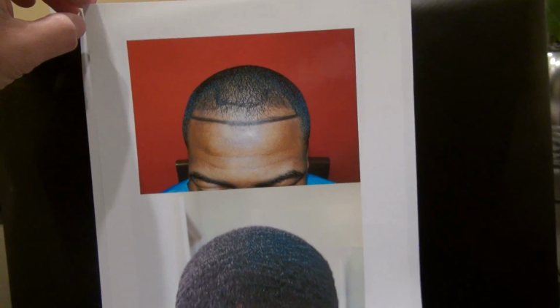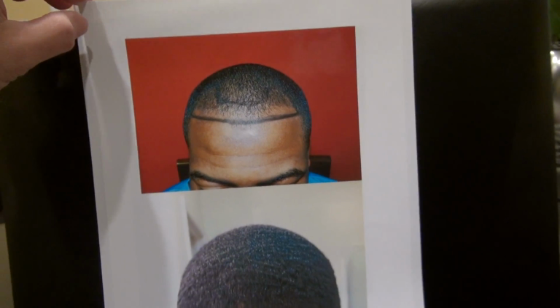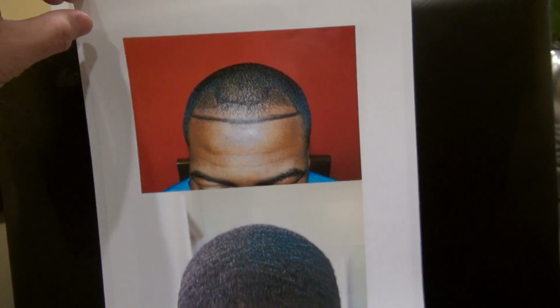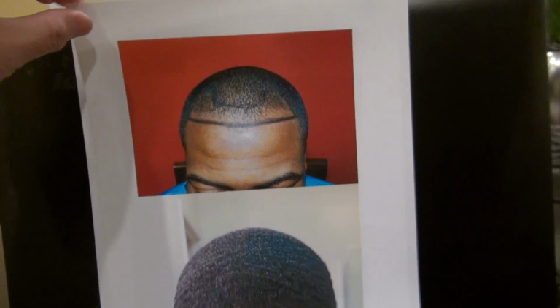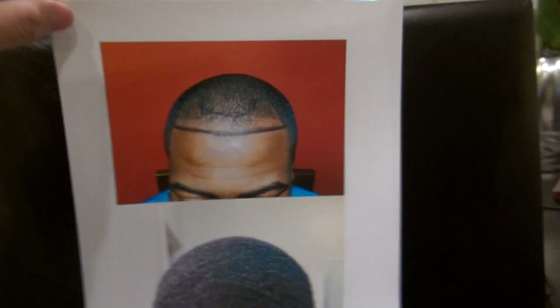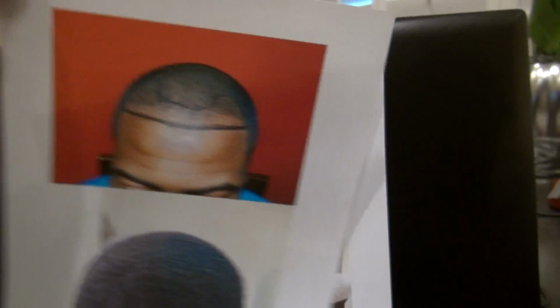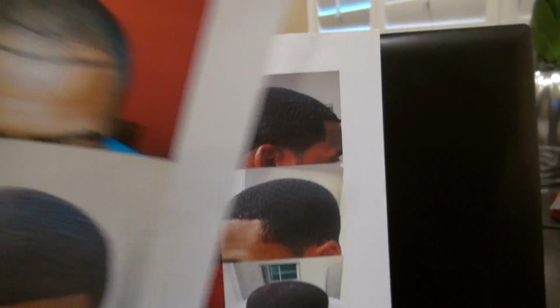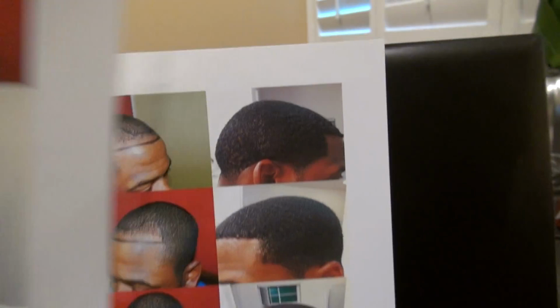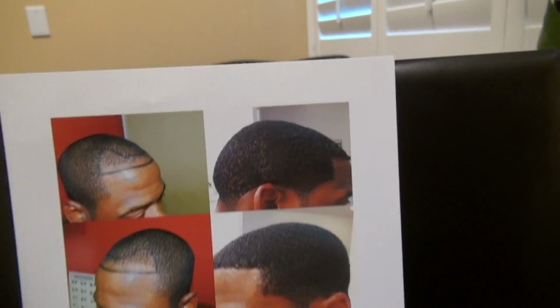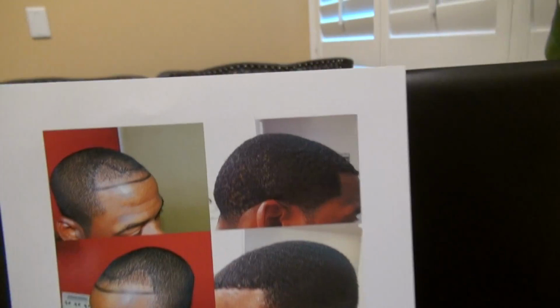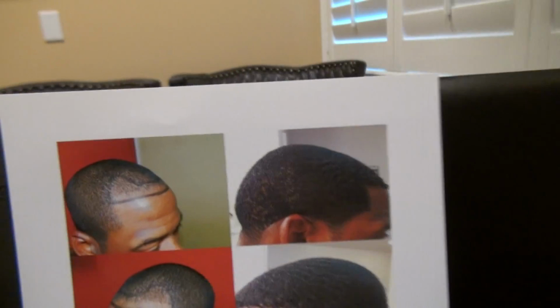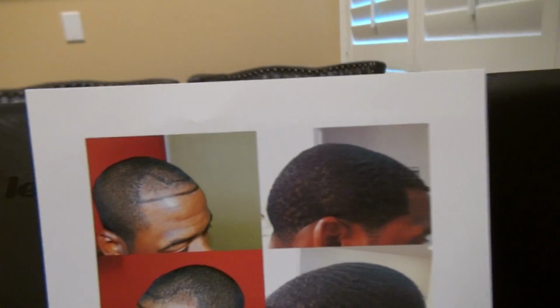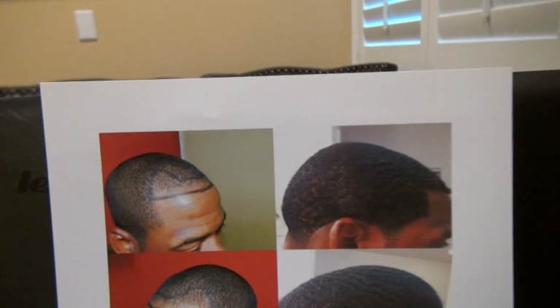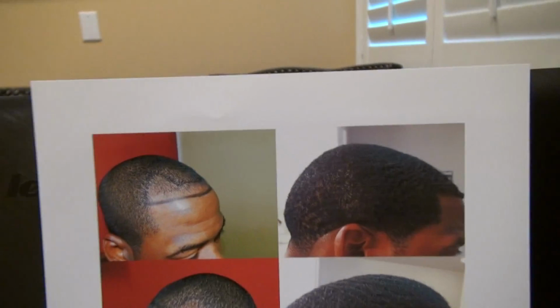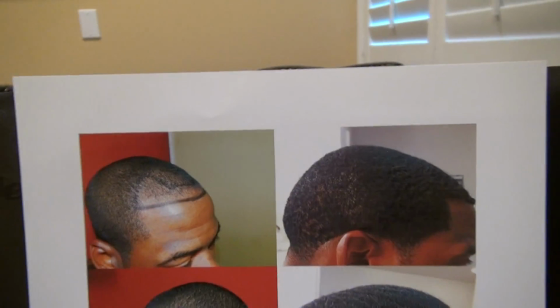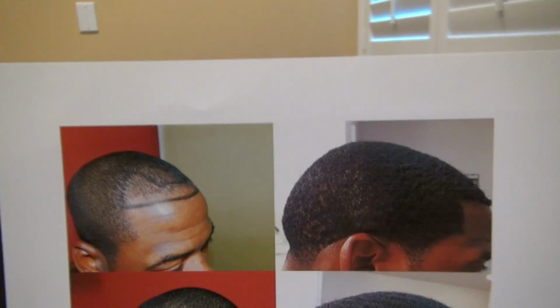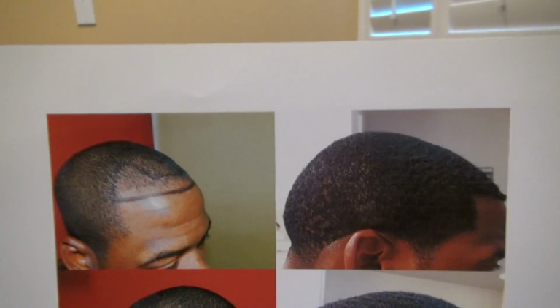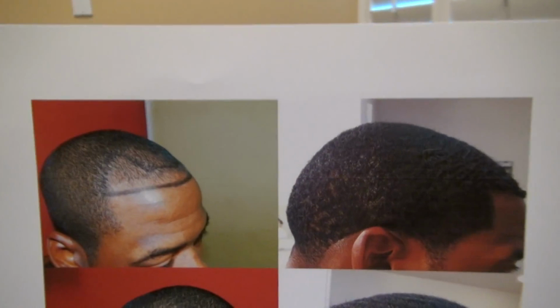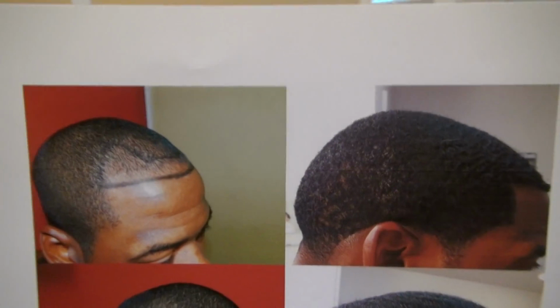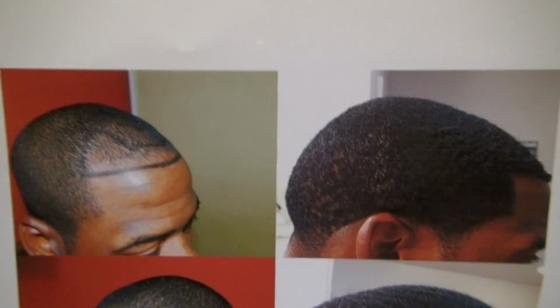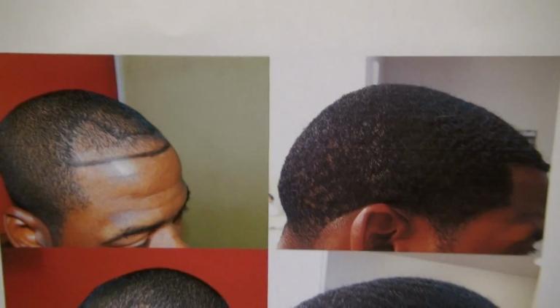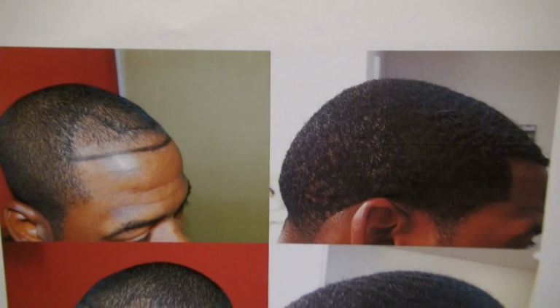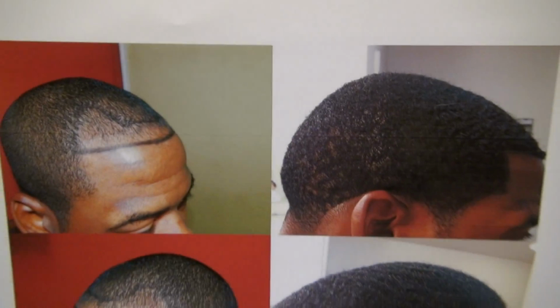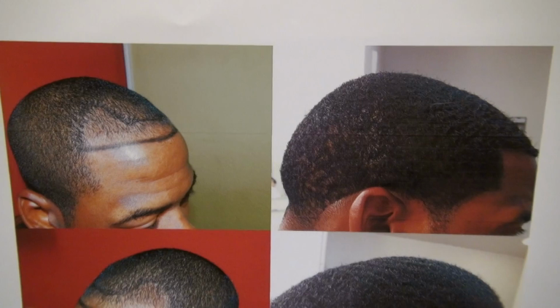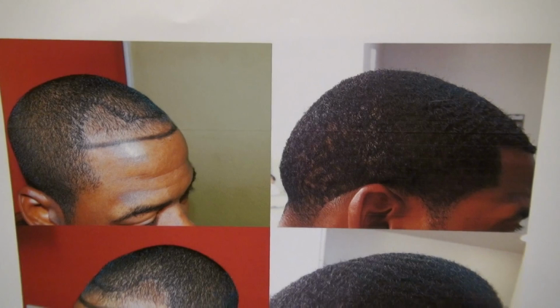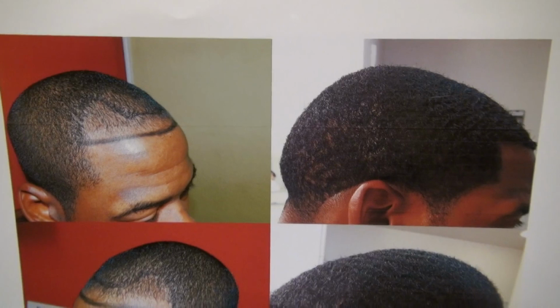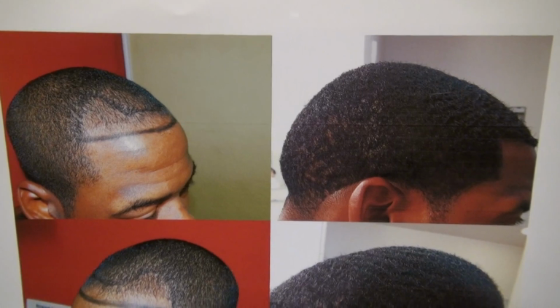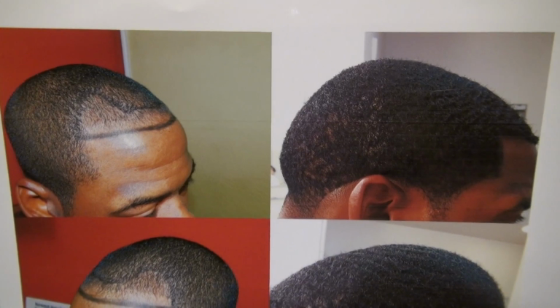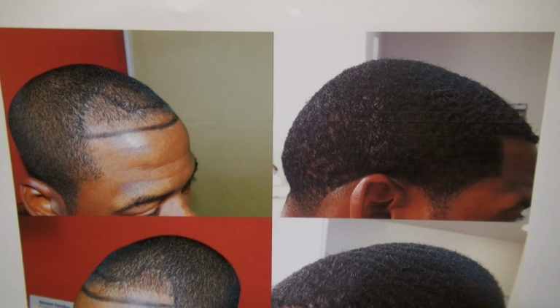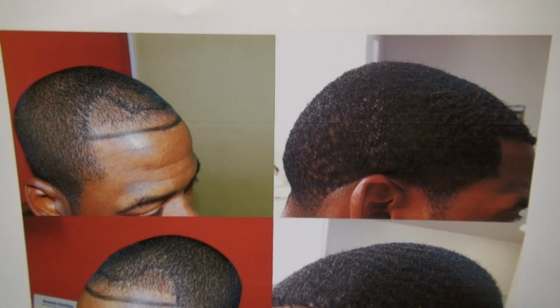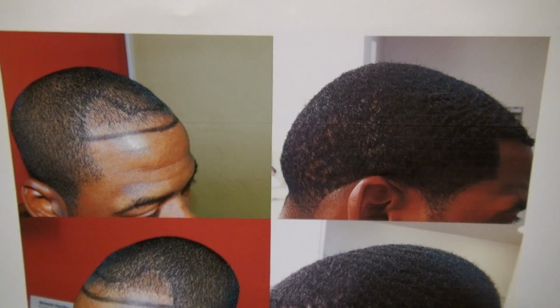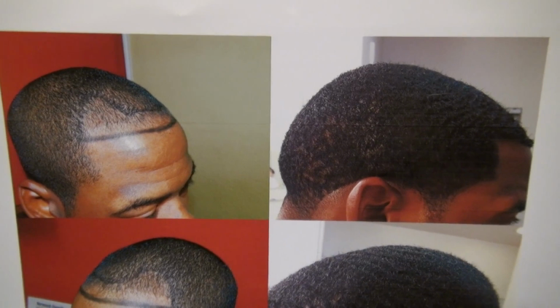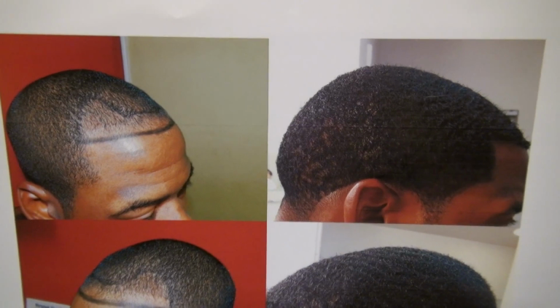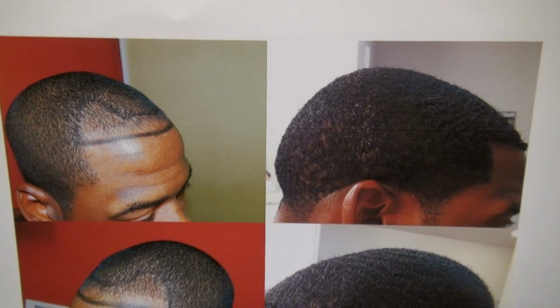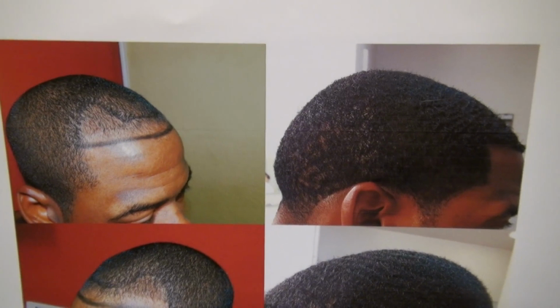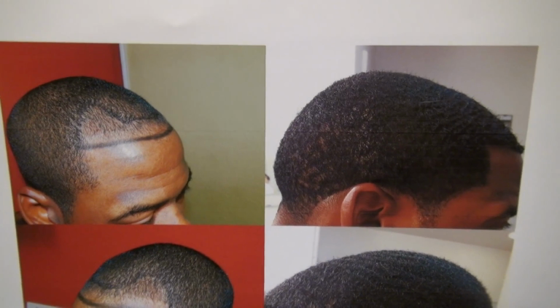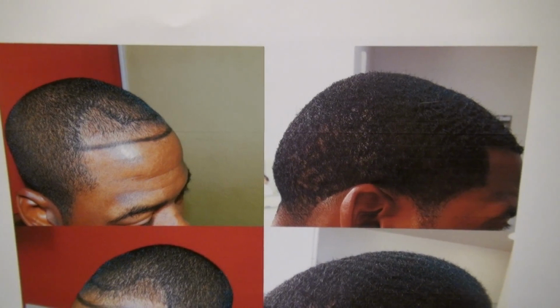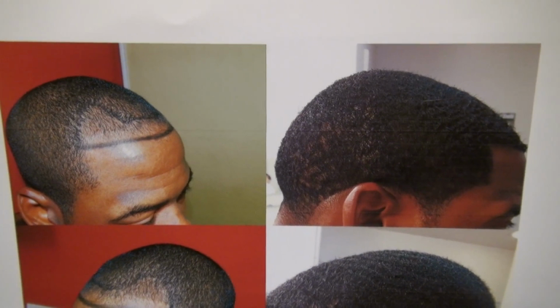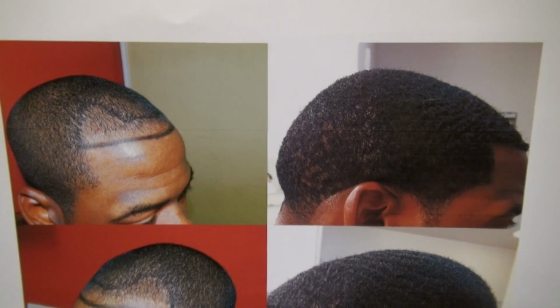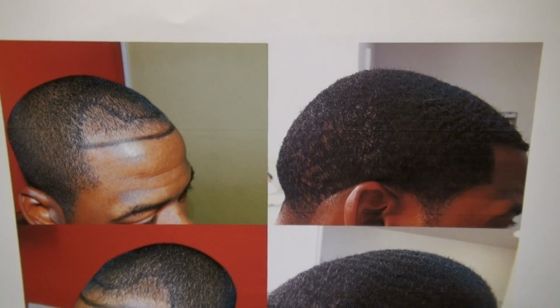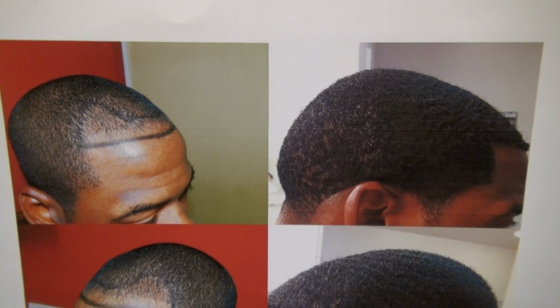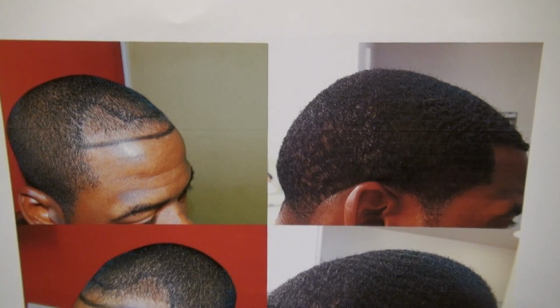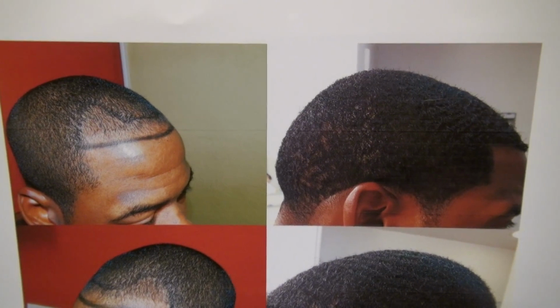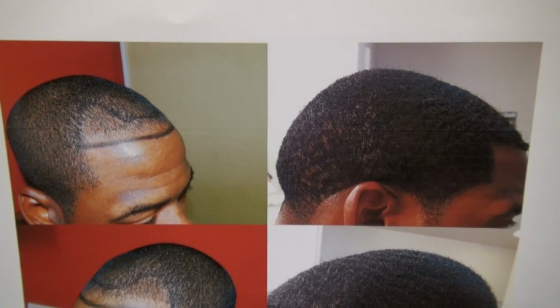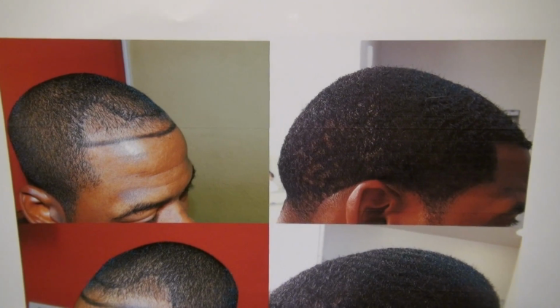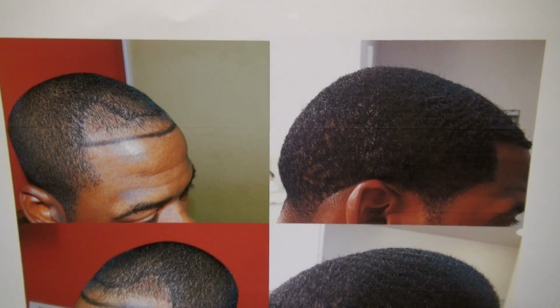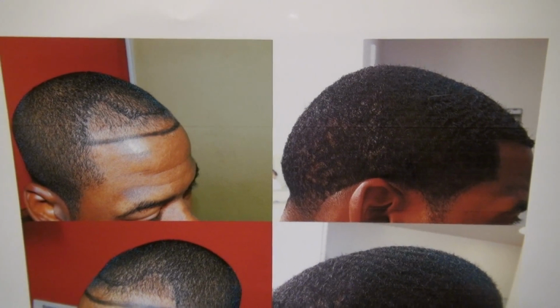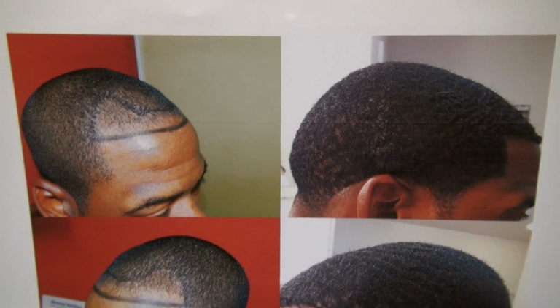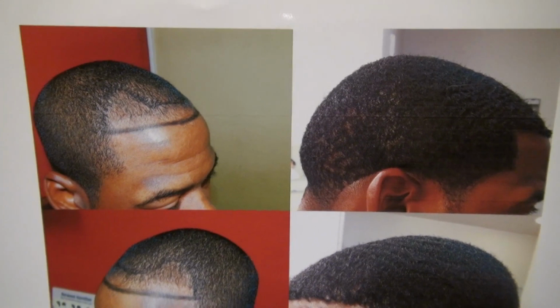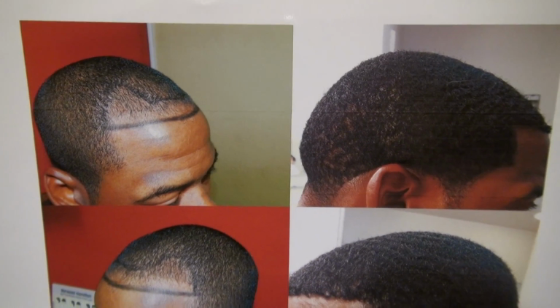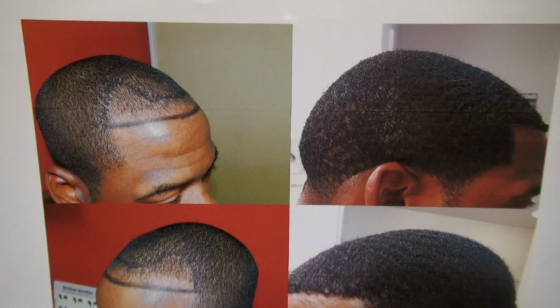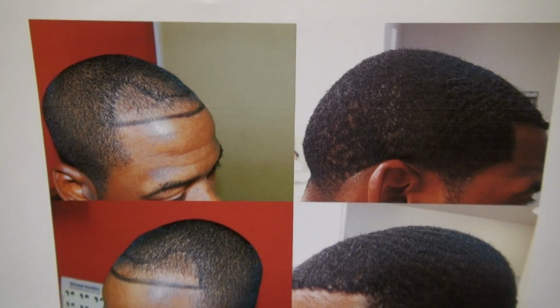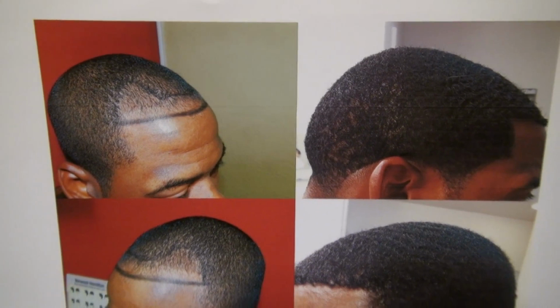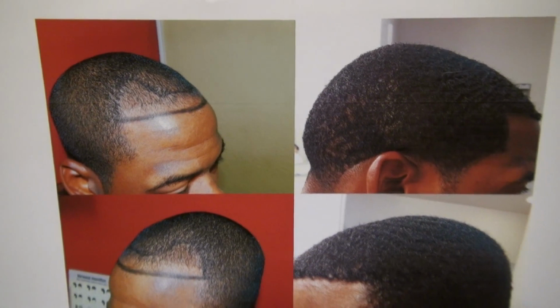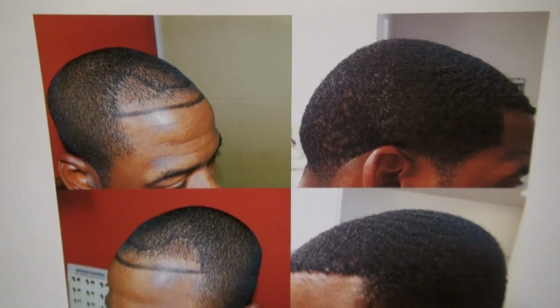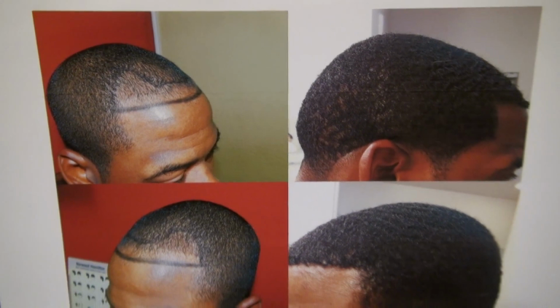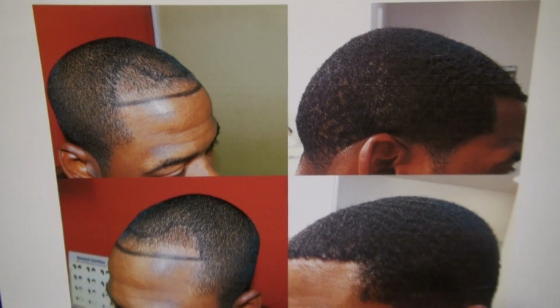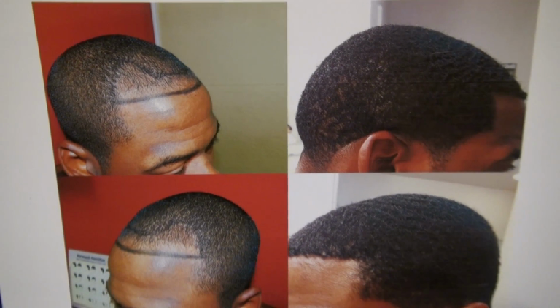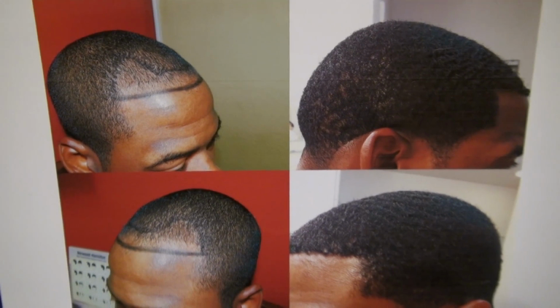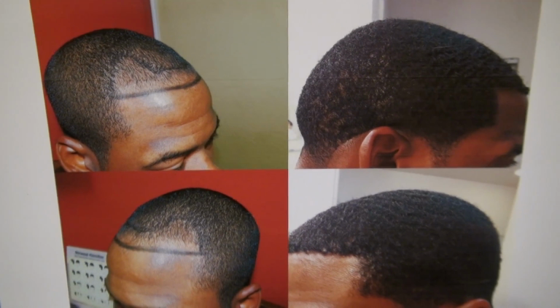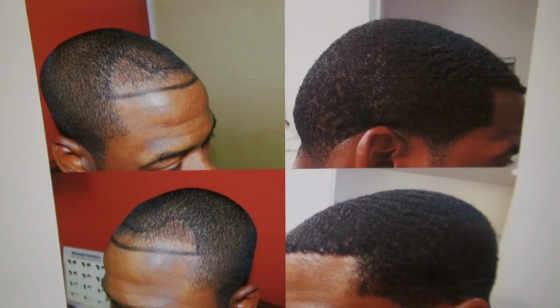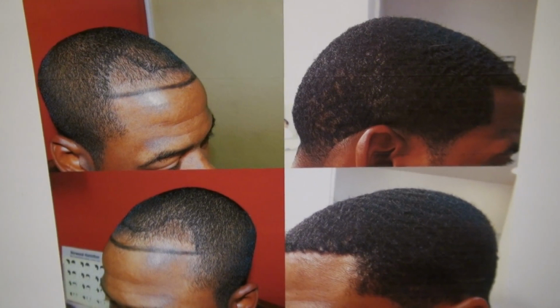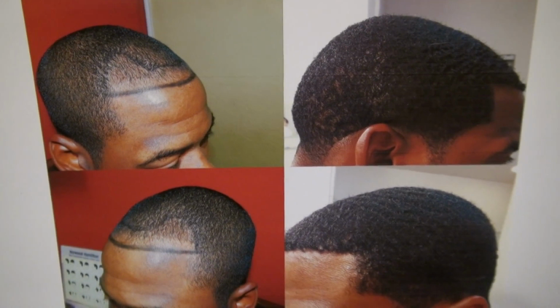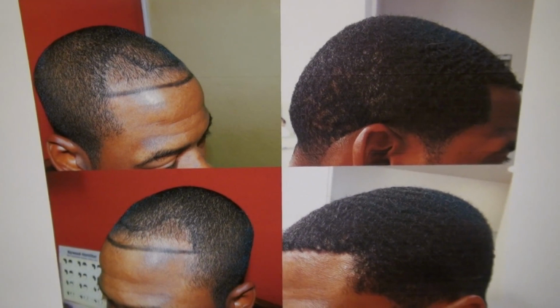If you want to know more of my work, just go to my YouTube channel and search for Black African hair transplant restoration surgery results.